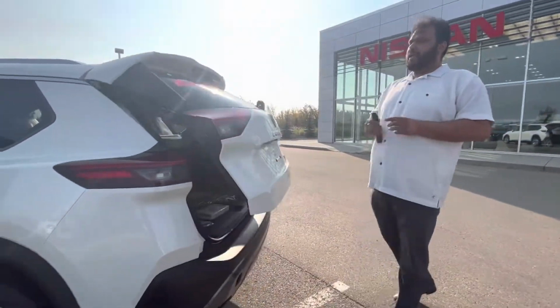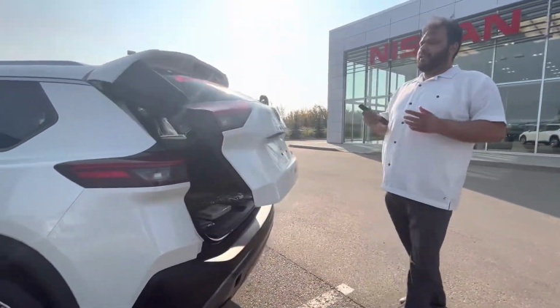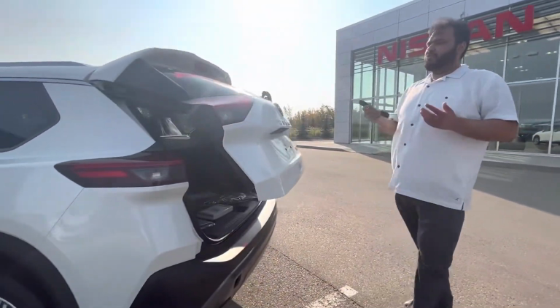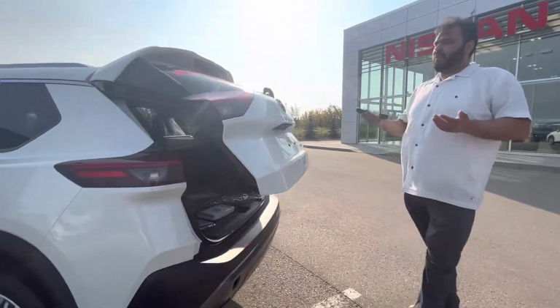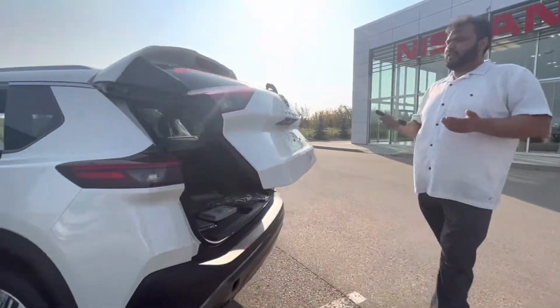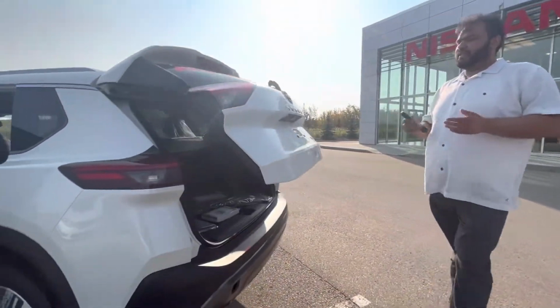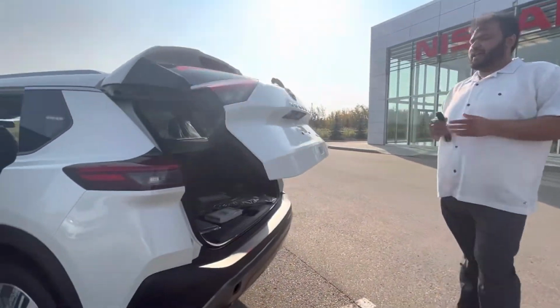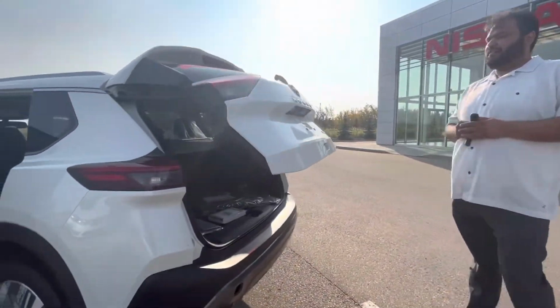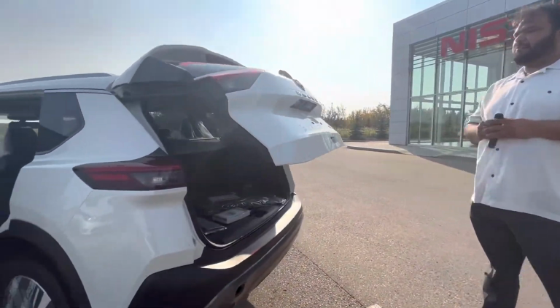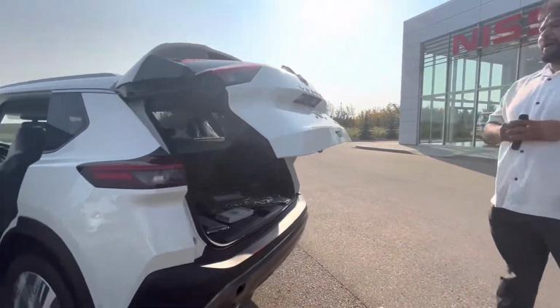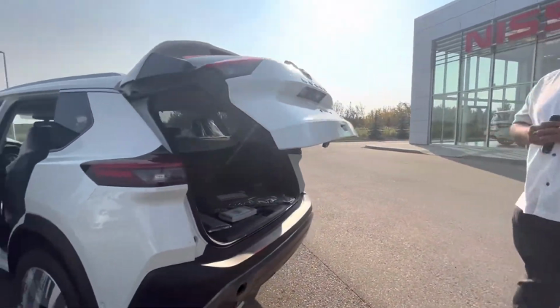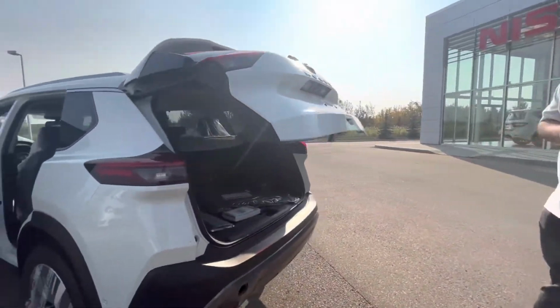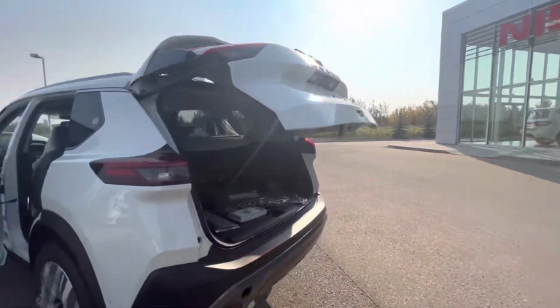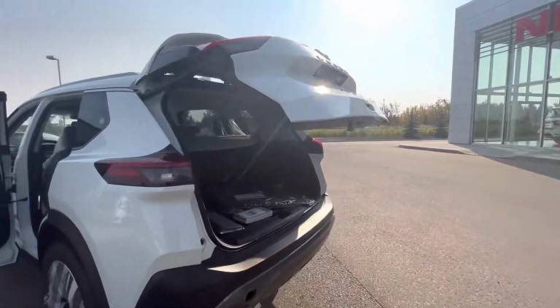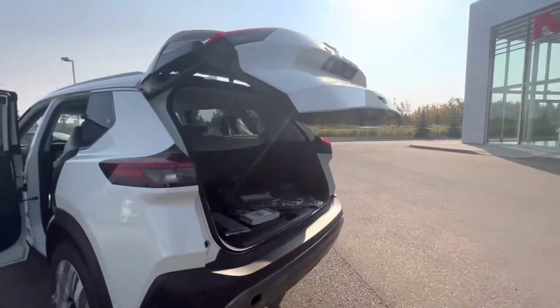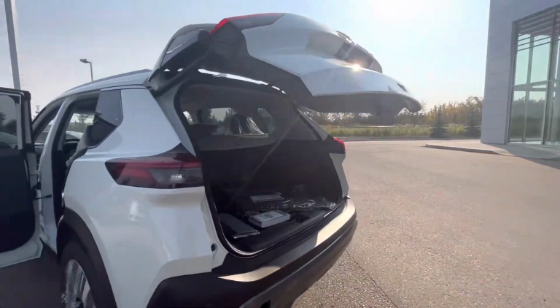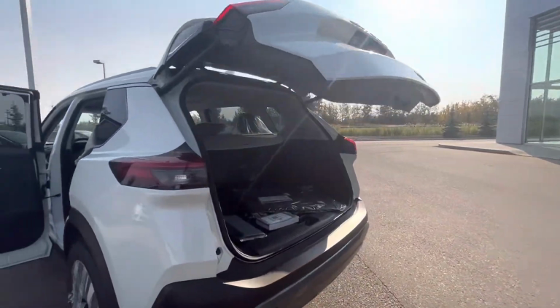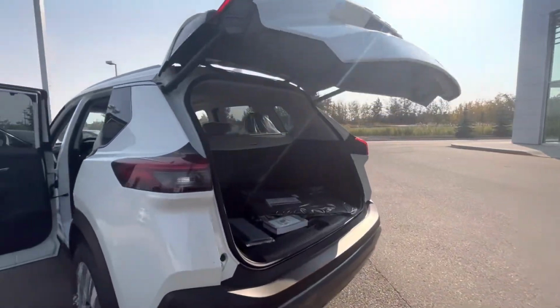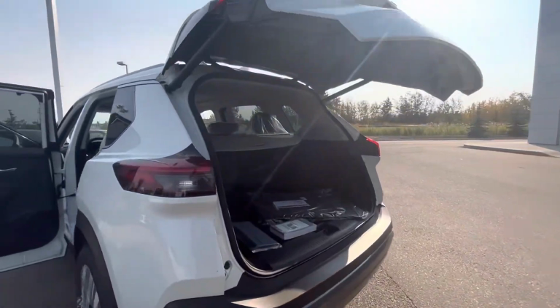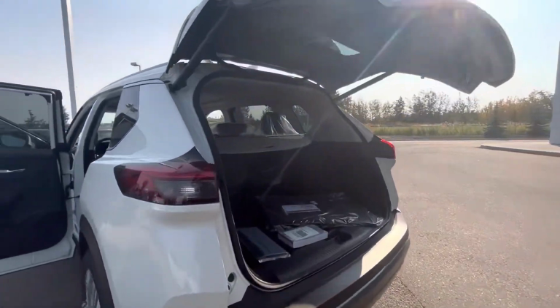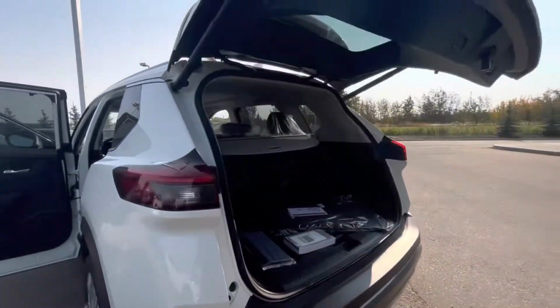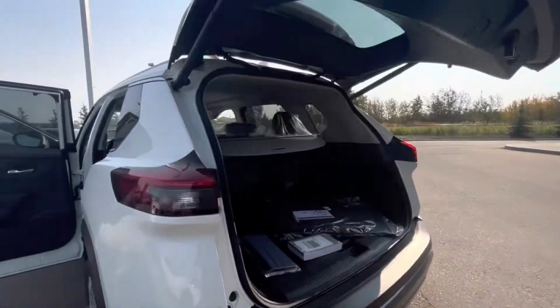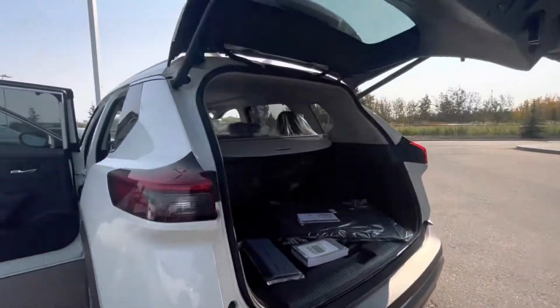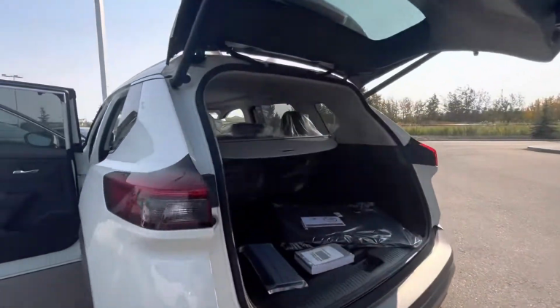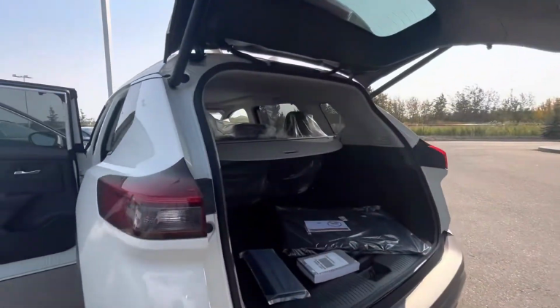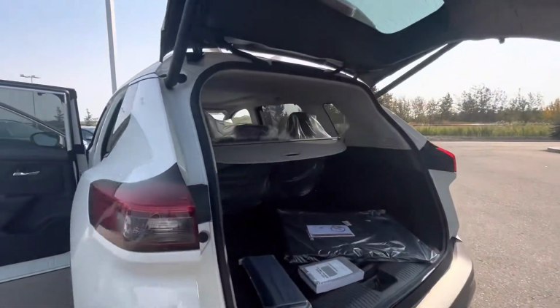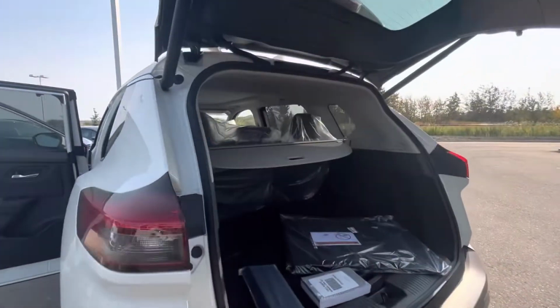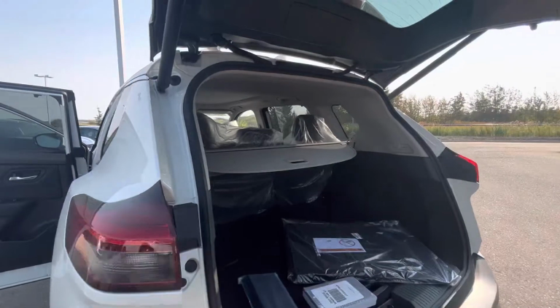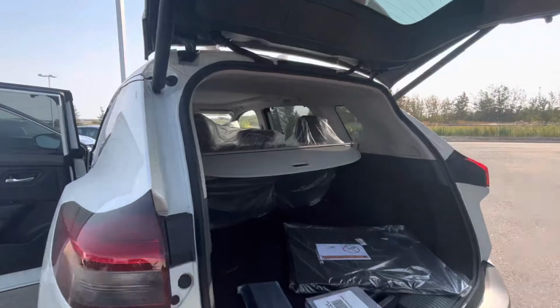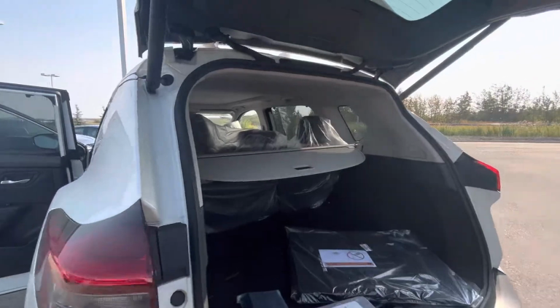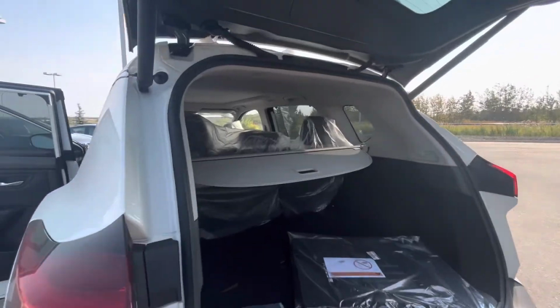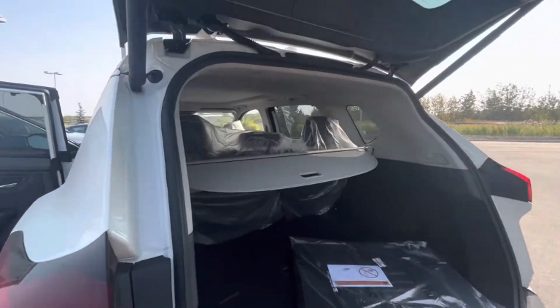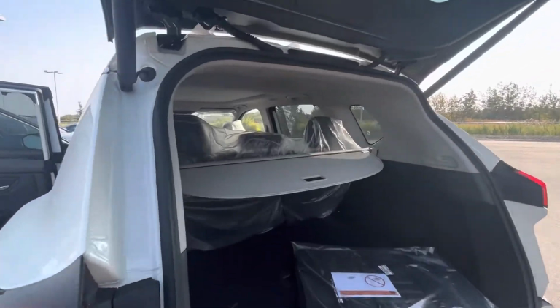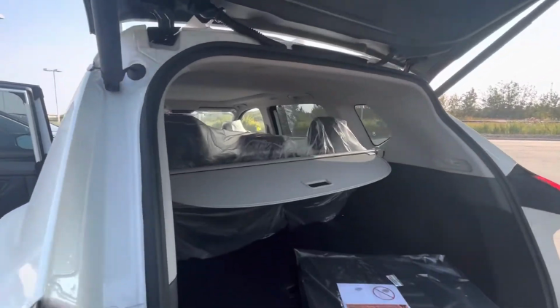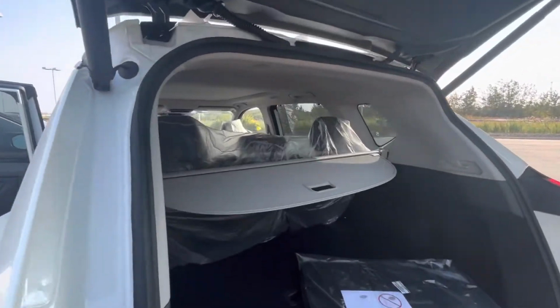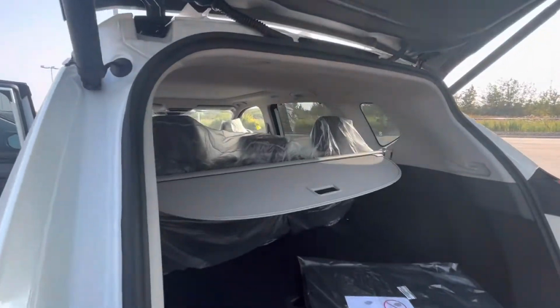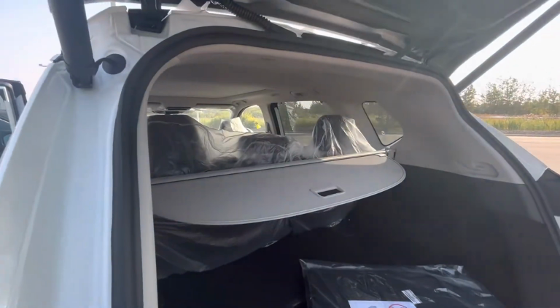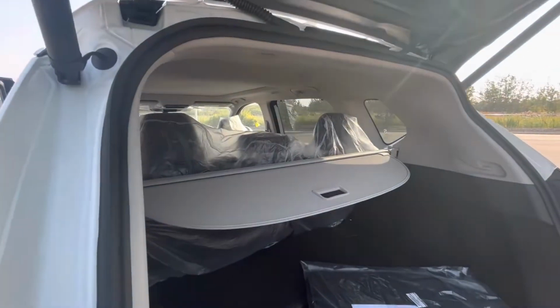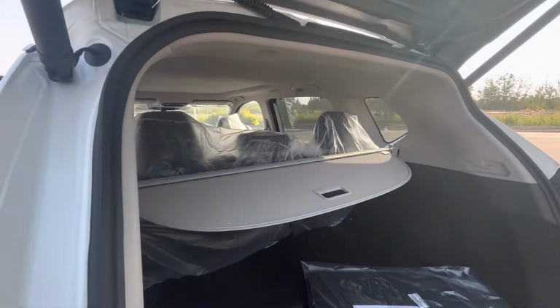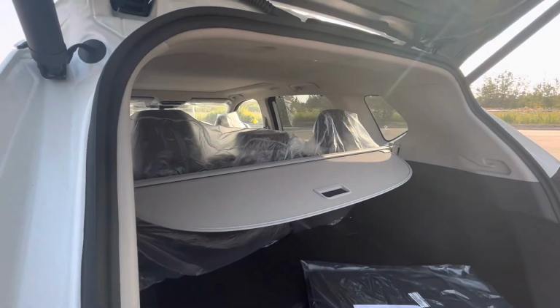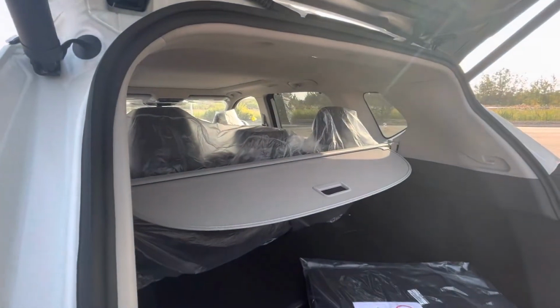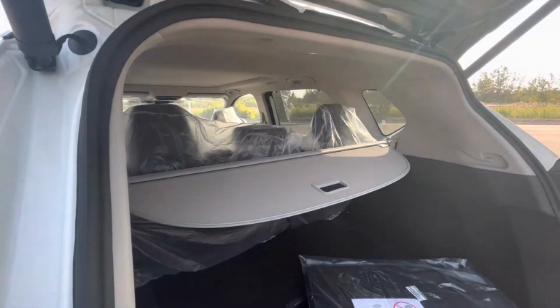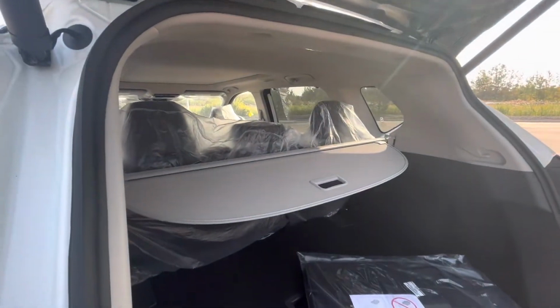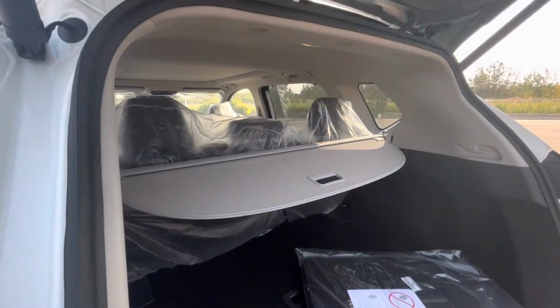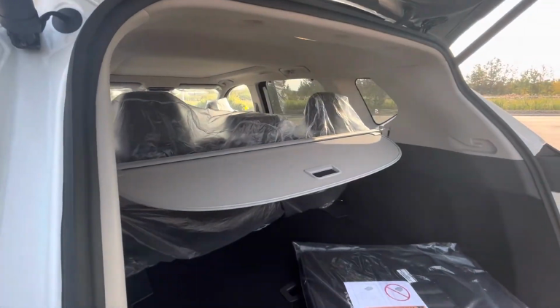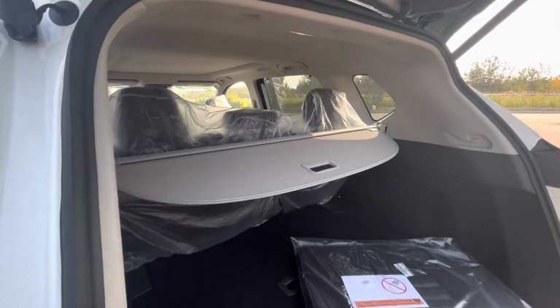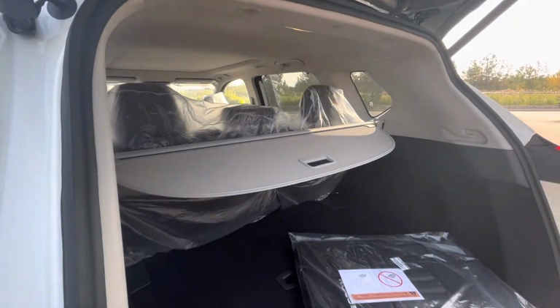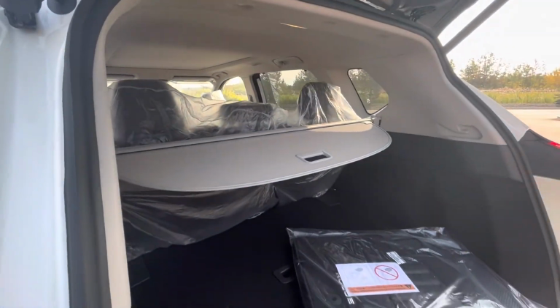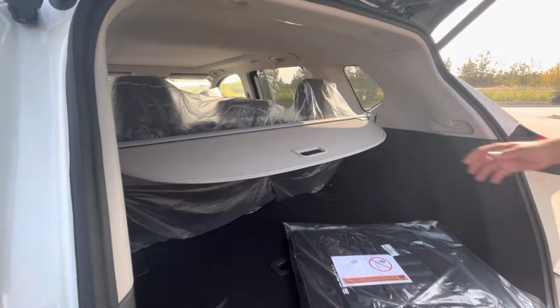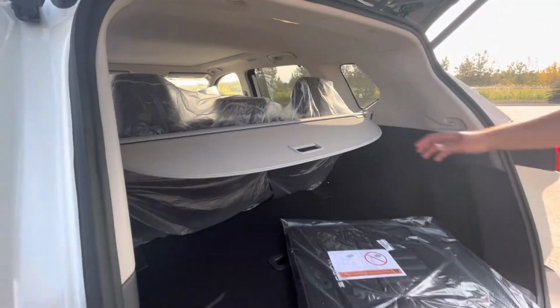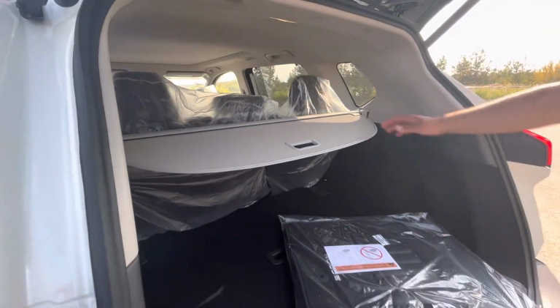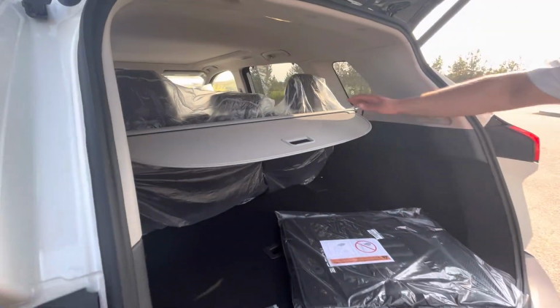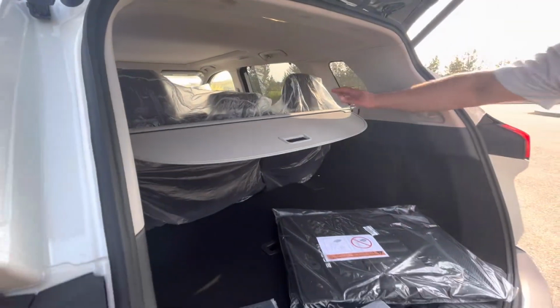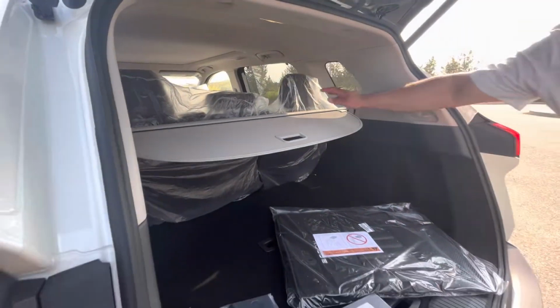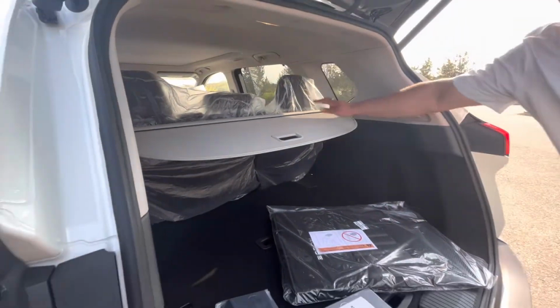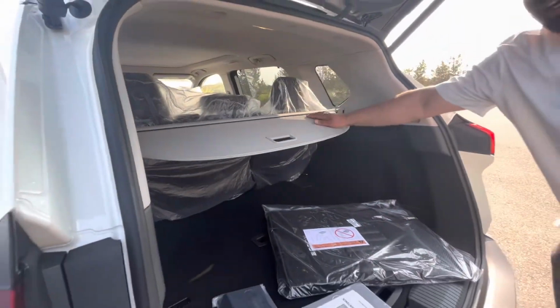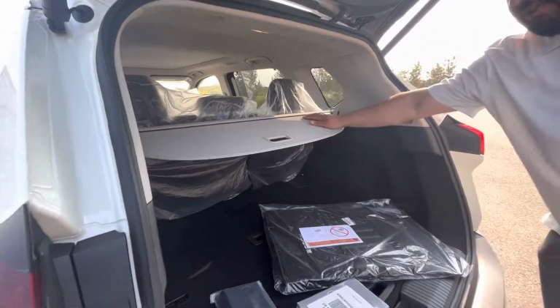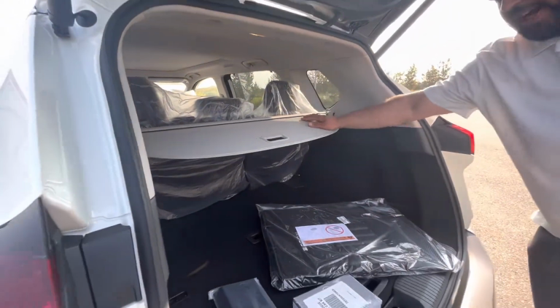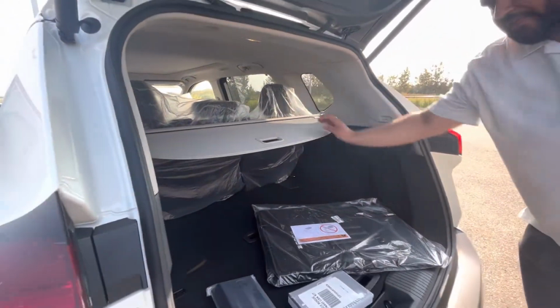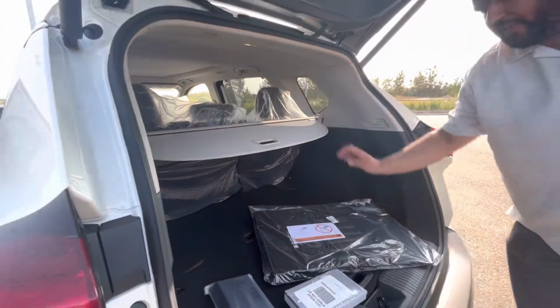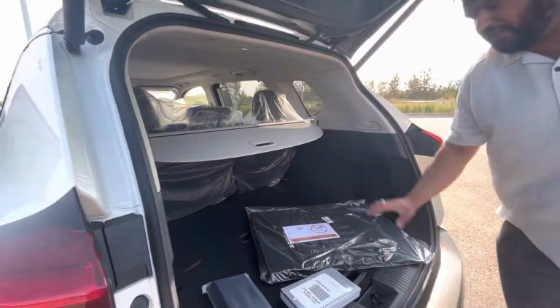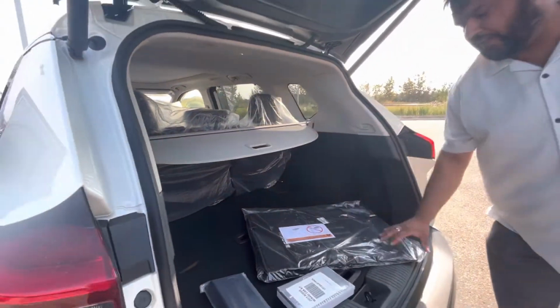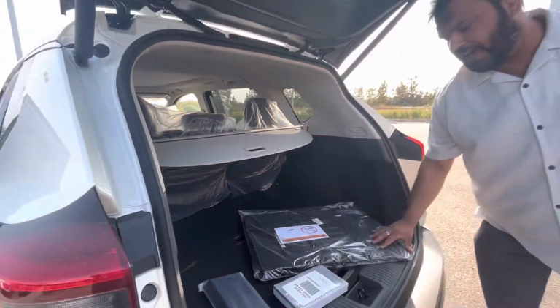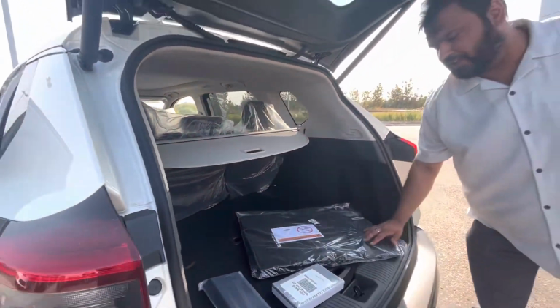This one does have your power activated liftgate as well. Books, mats, still wrapped up. Privacy screen comes standard right from factory.